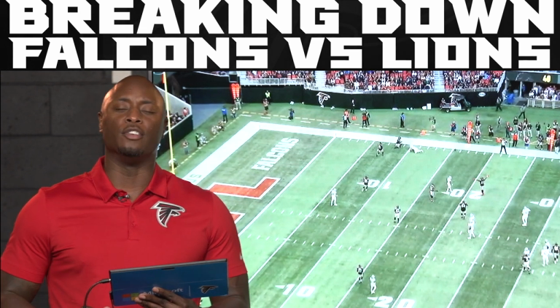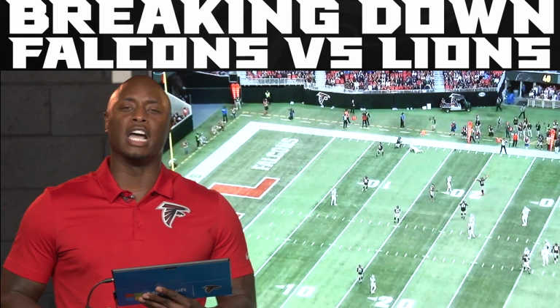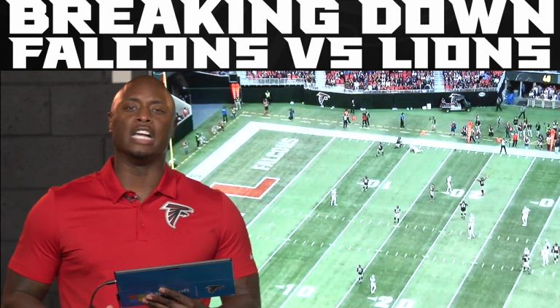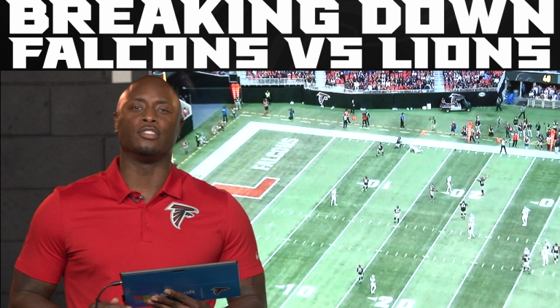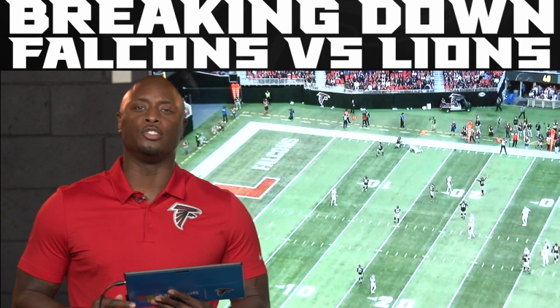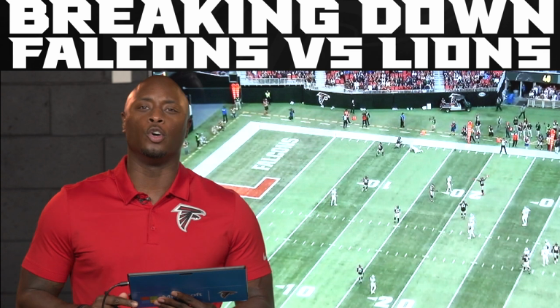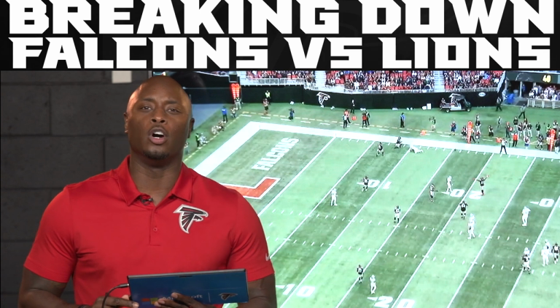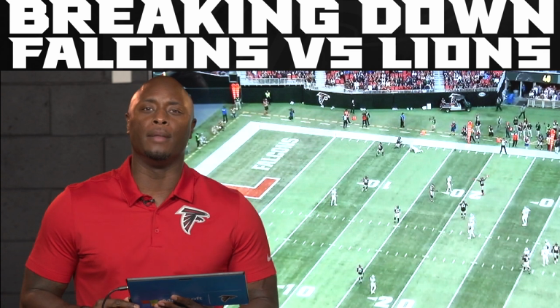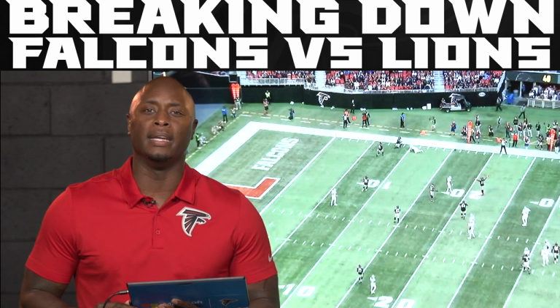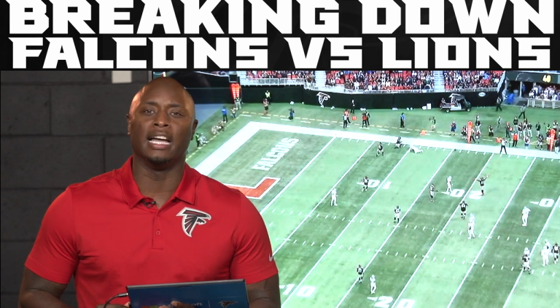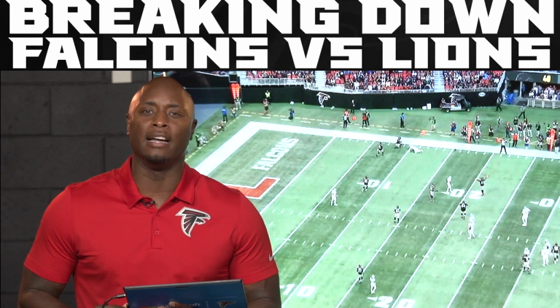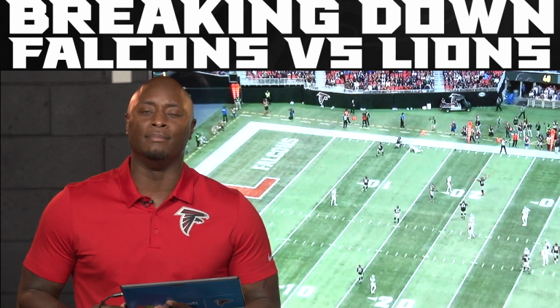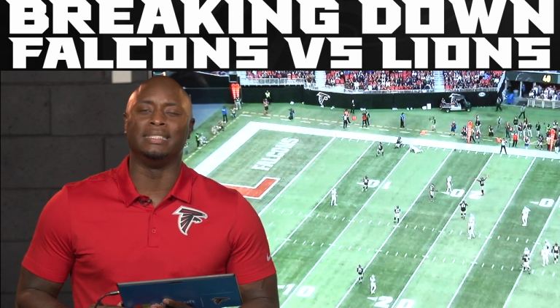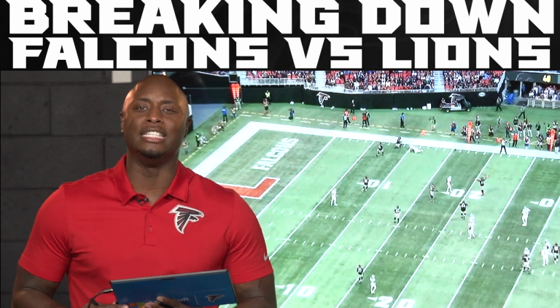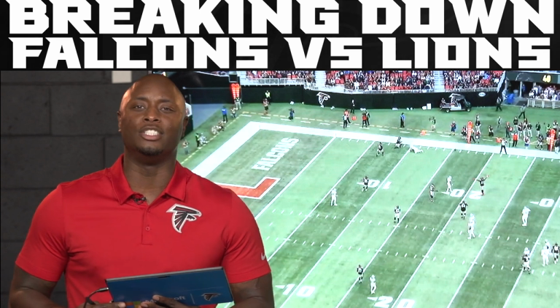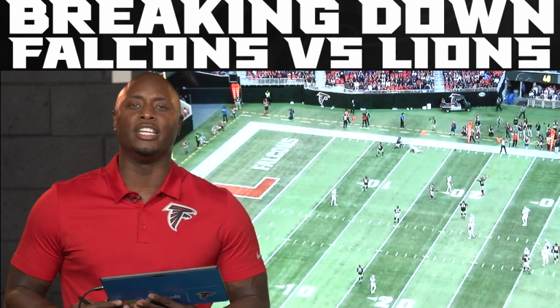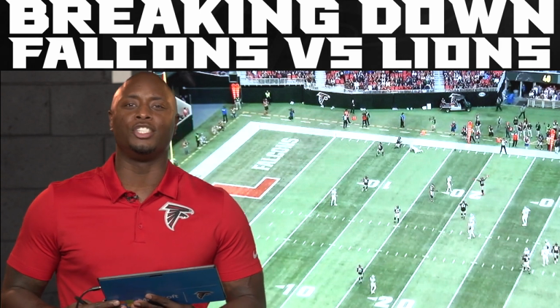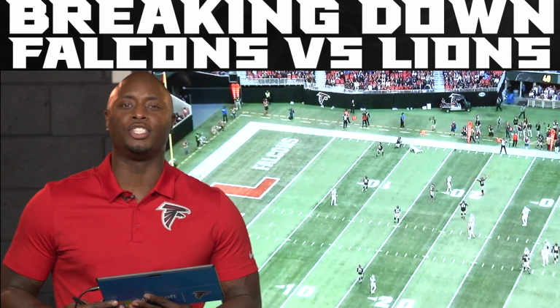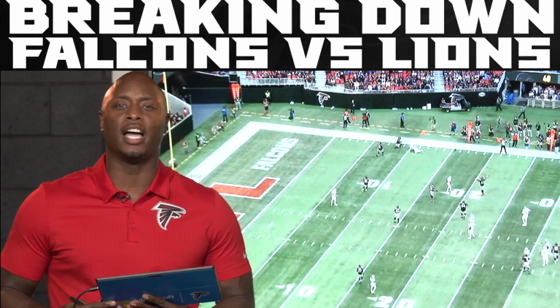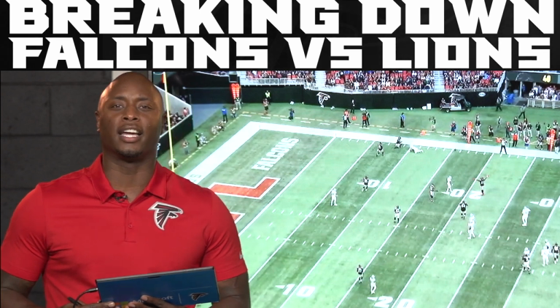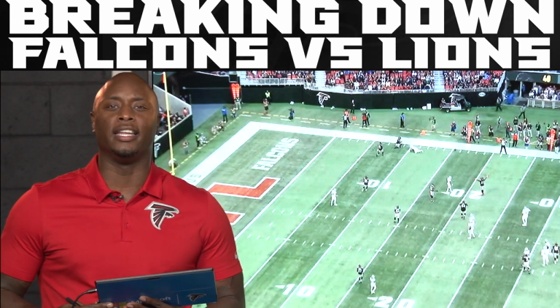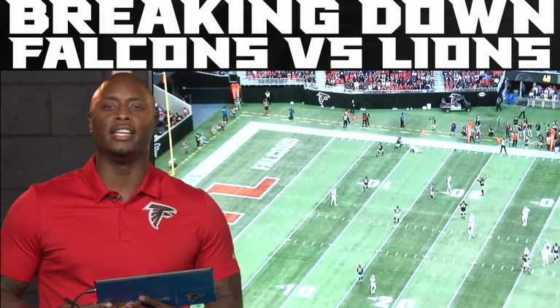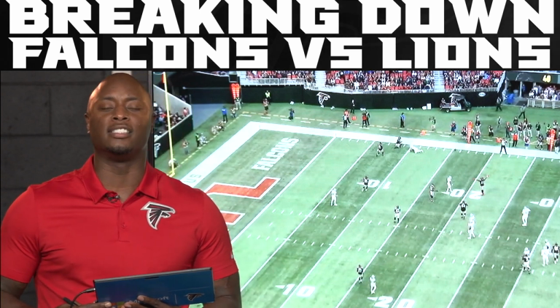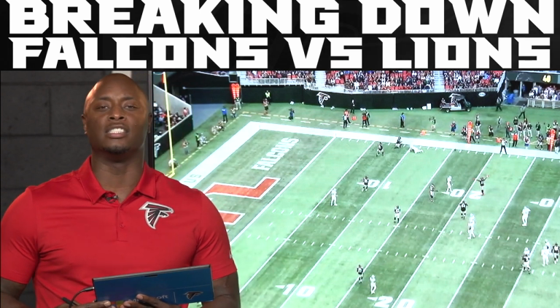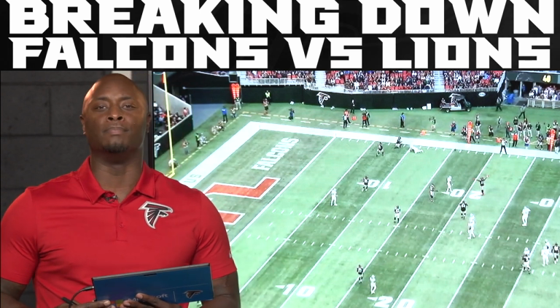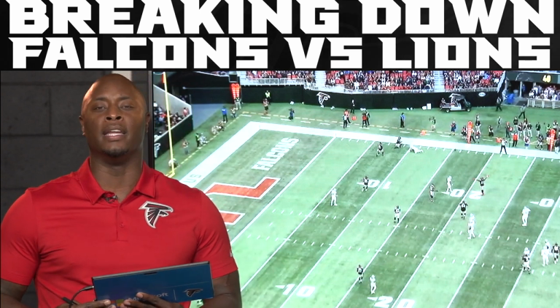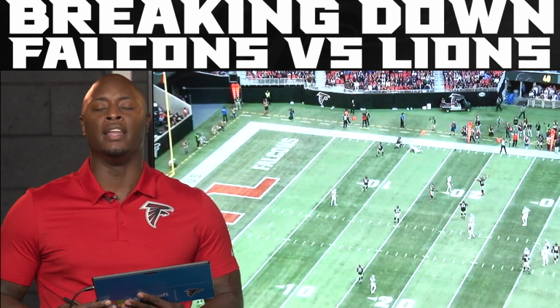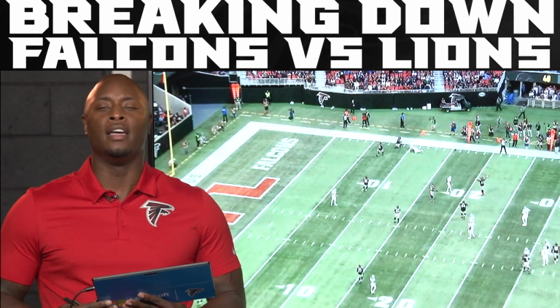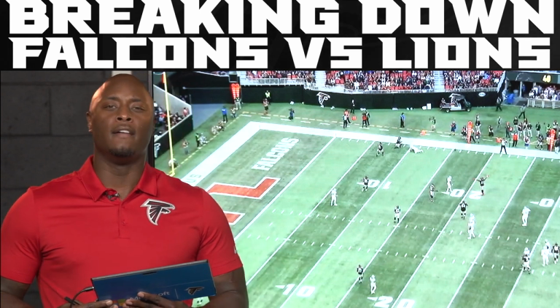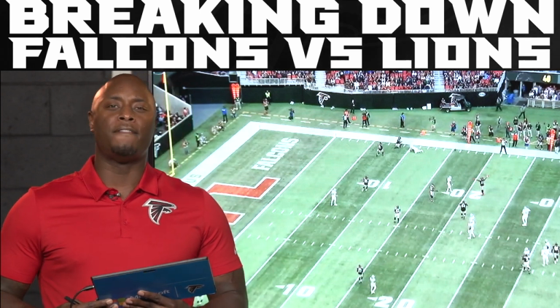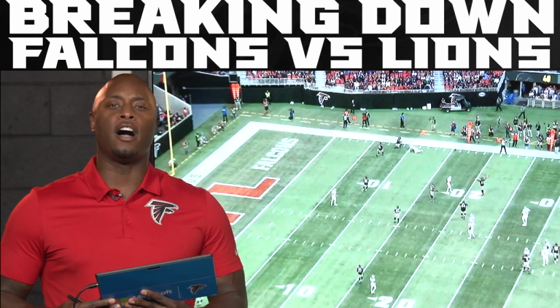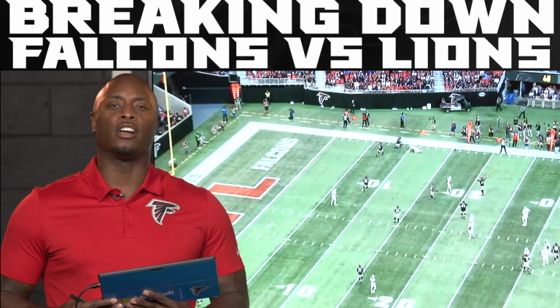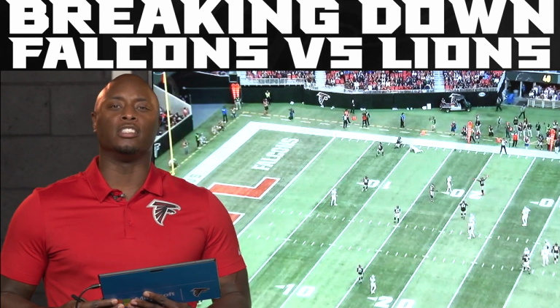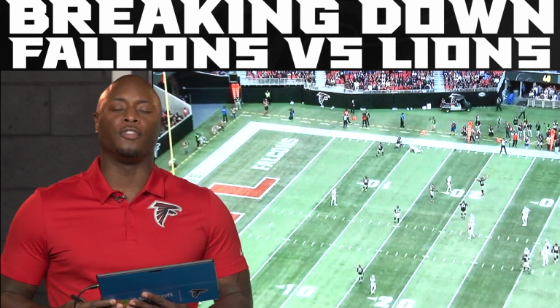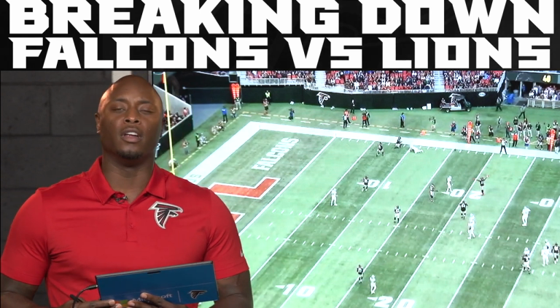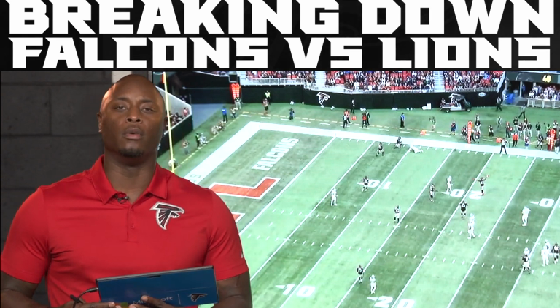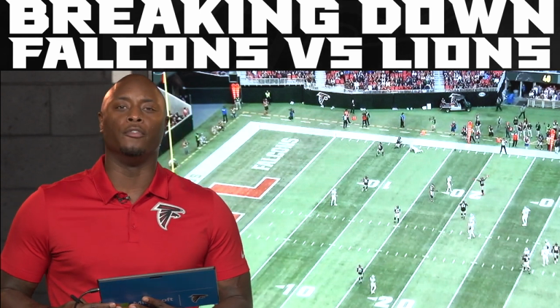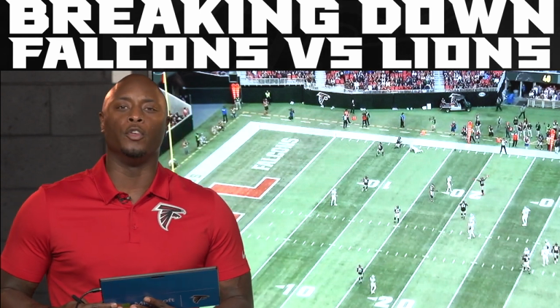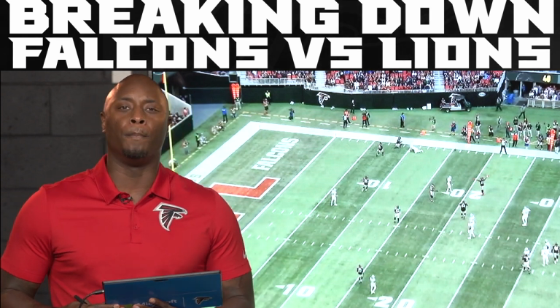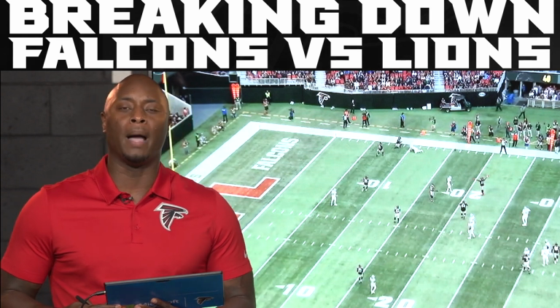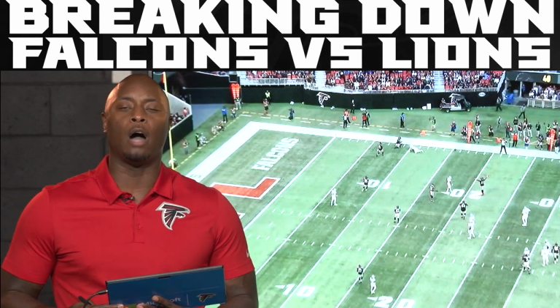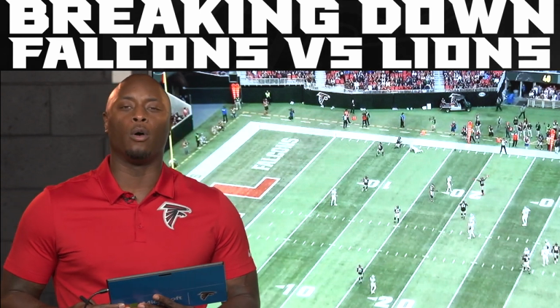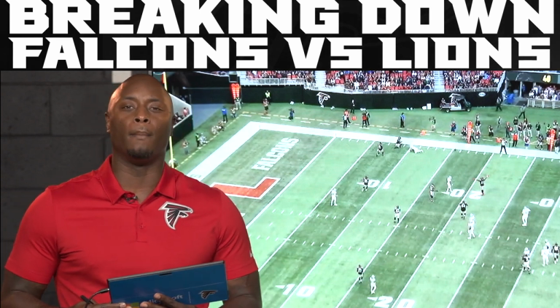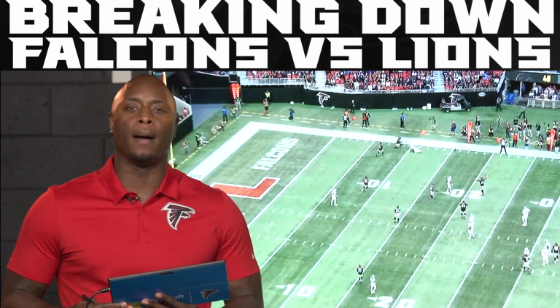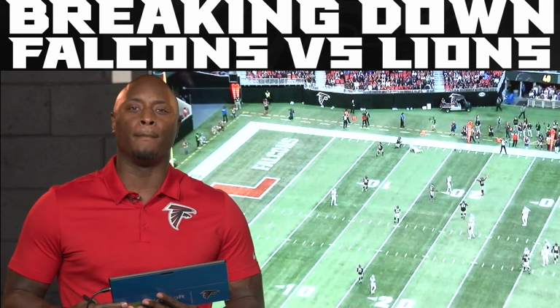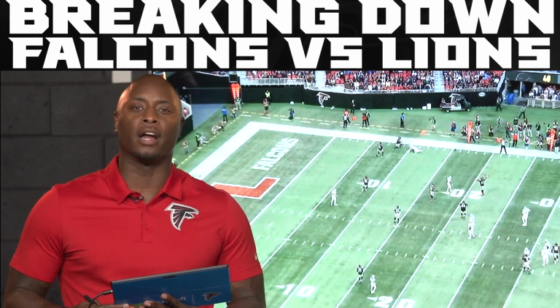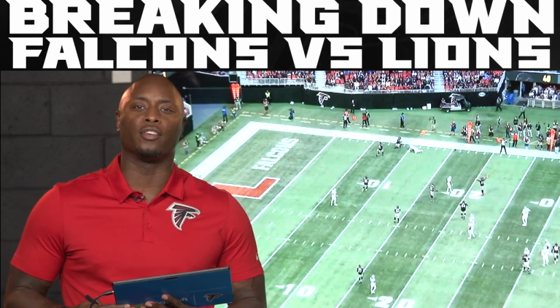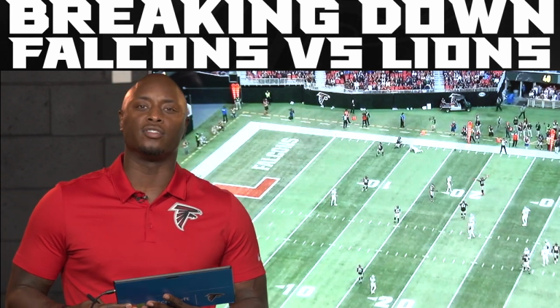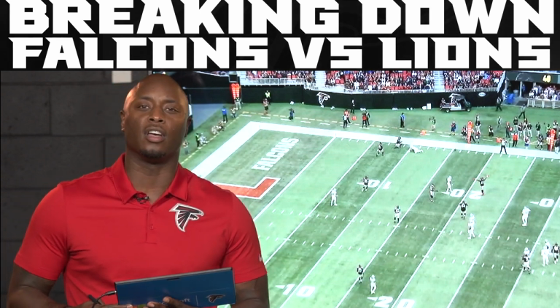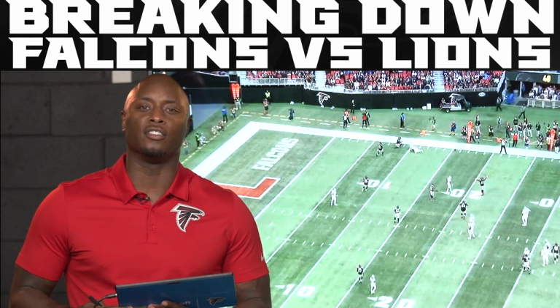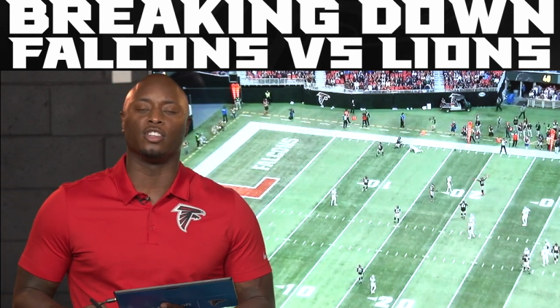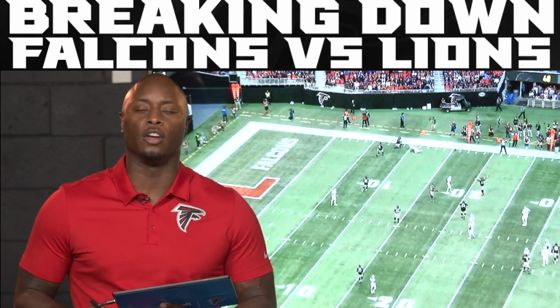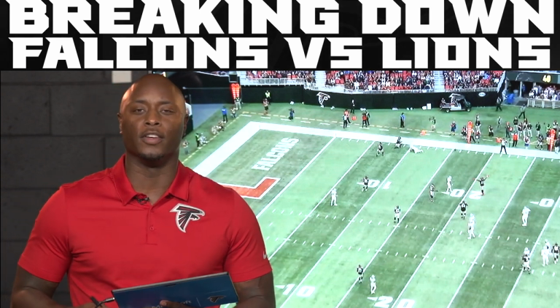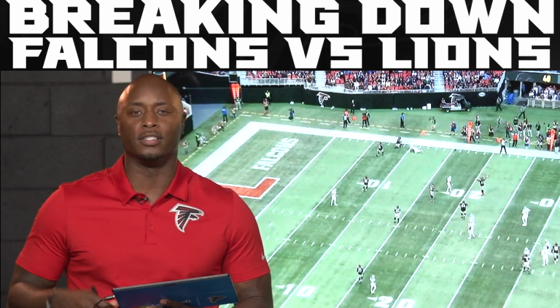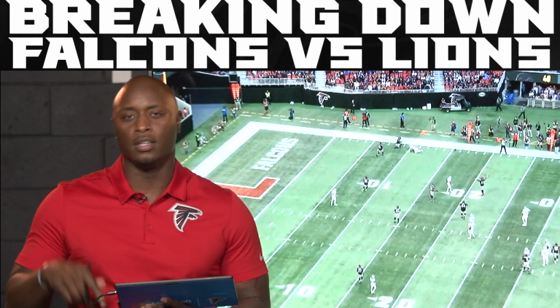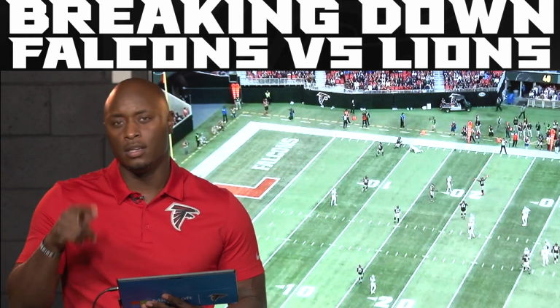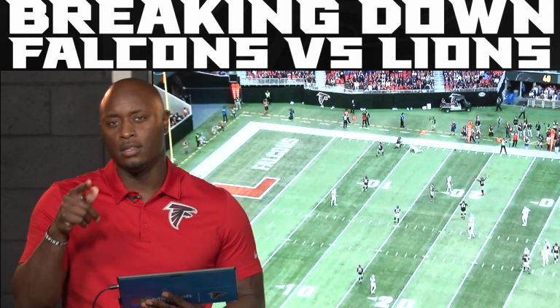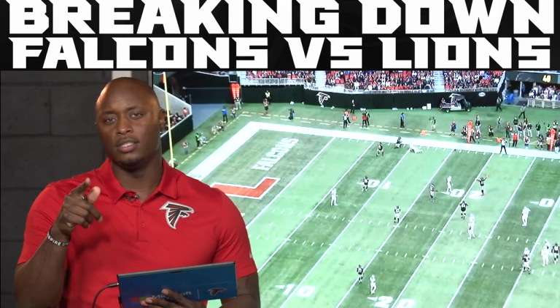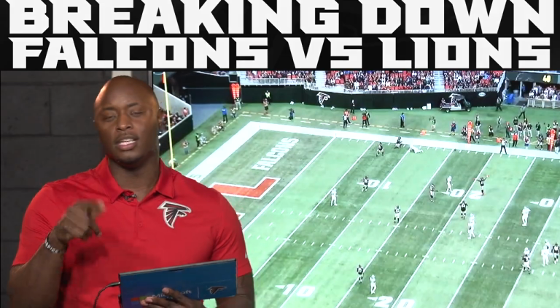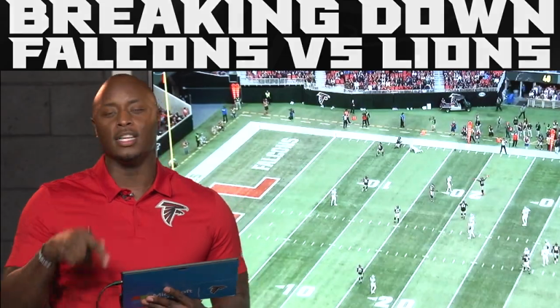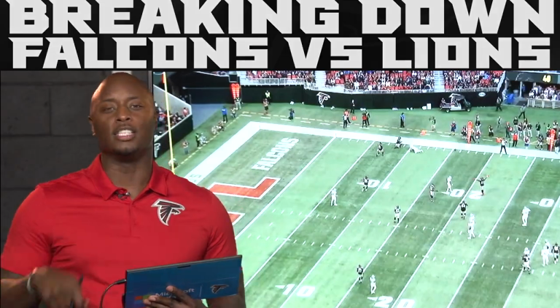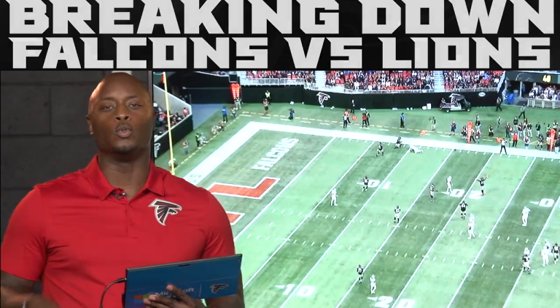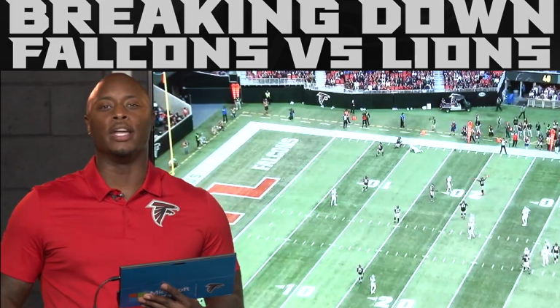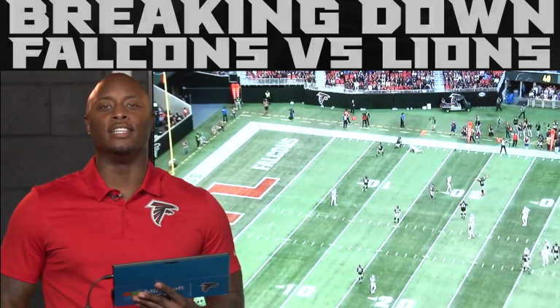Thank you guys for joining me. I am DJ Shockley. This has been Falcons Film Review powered by Microsoft Surface. See you next week.